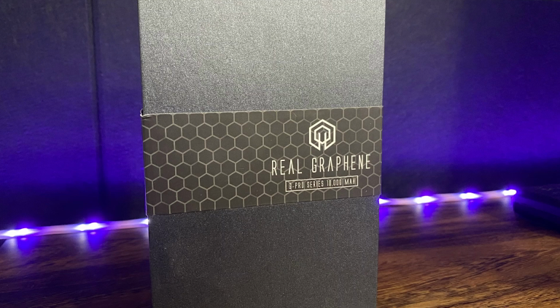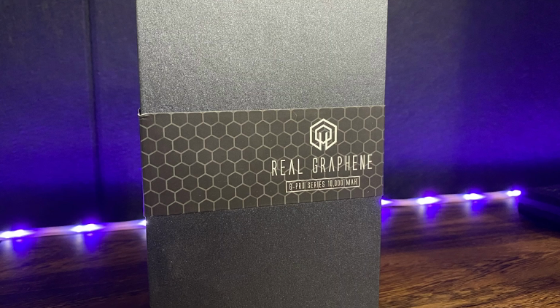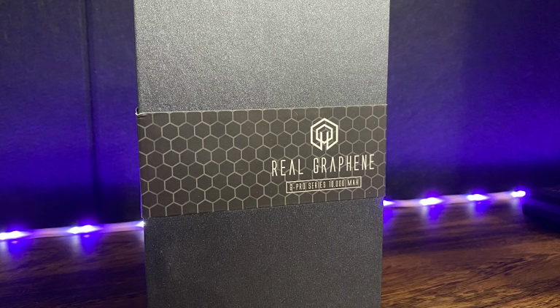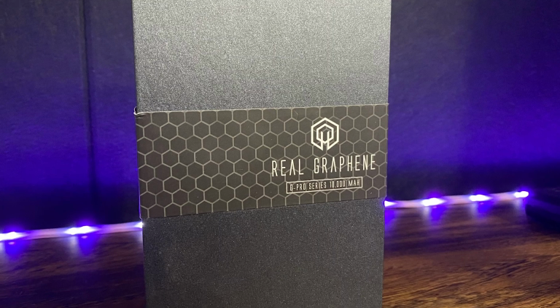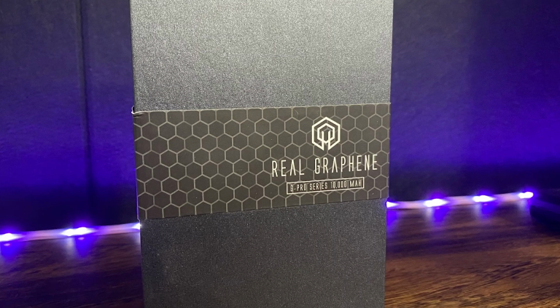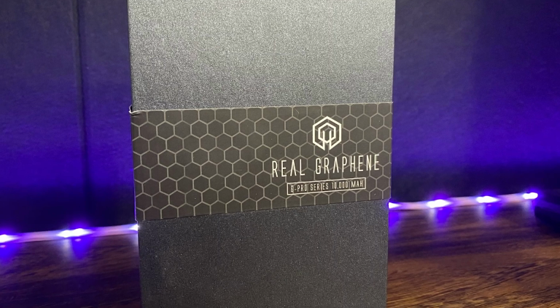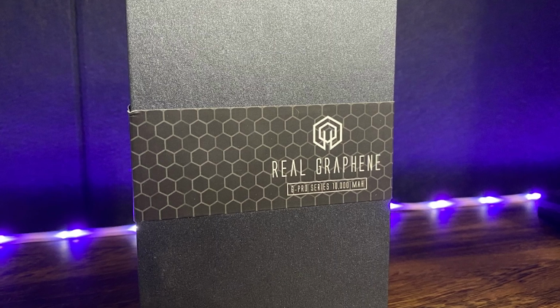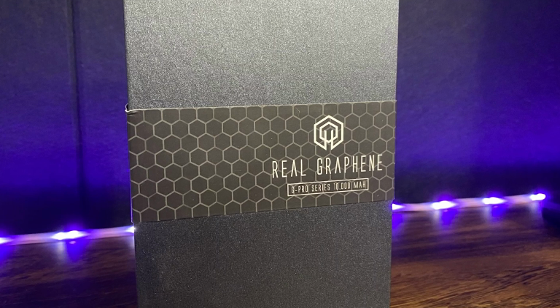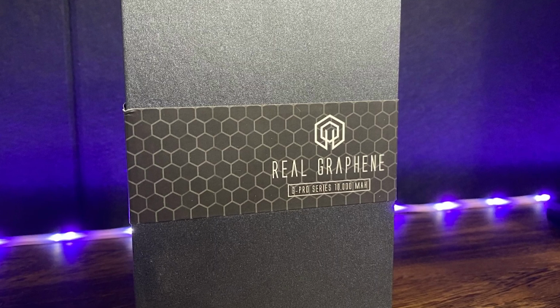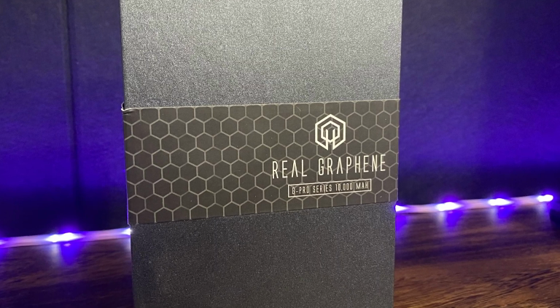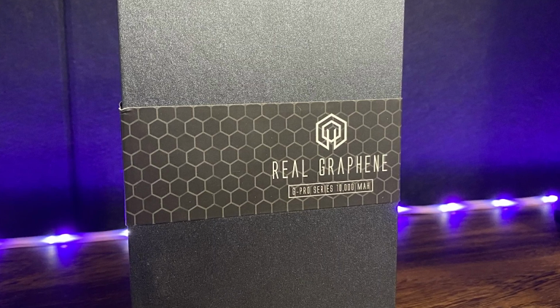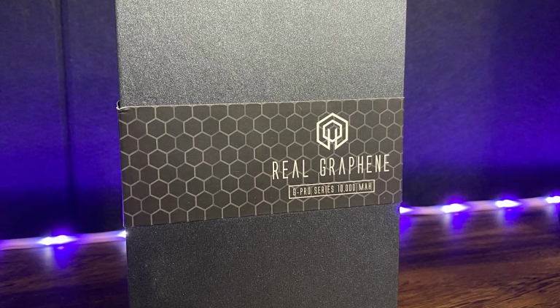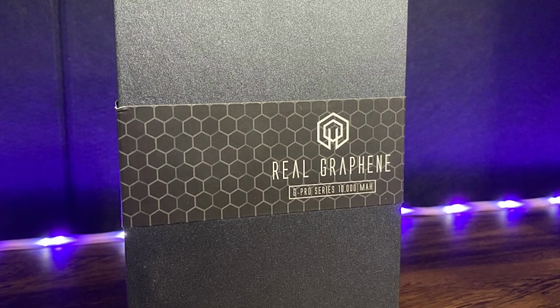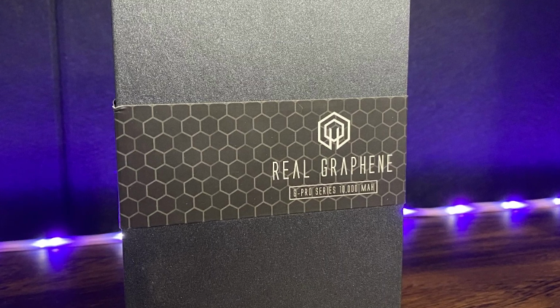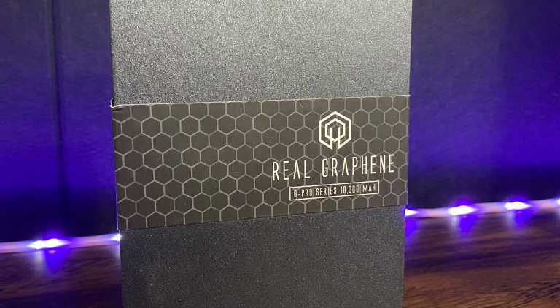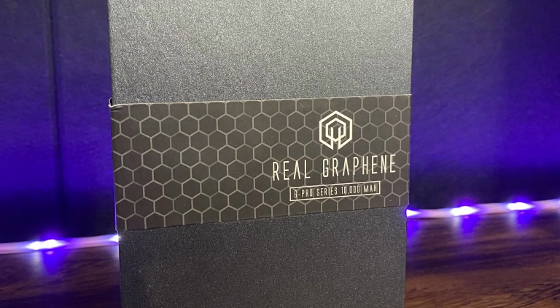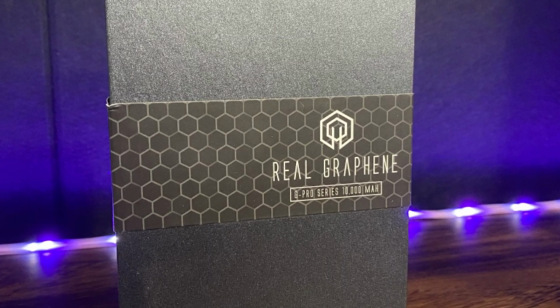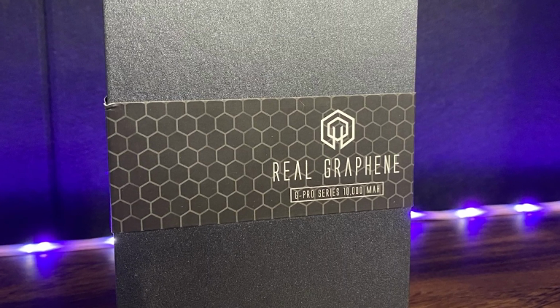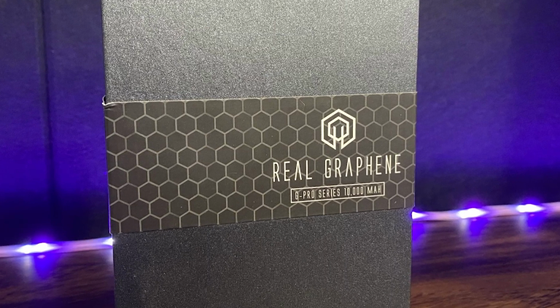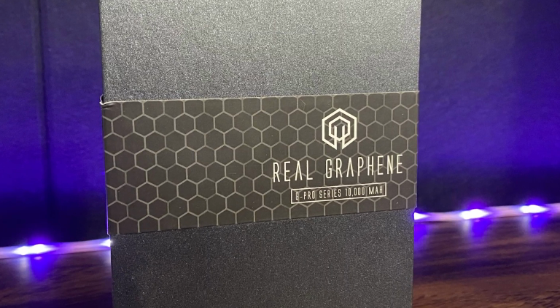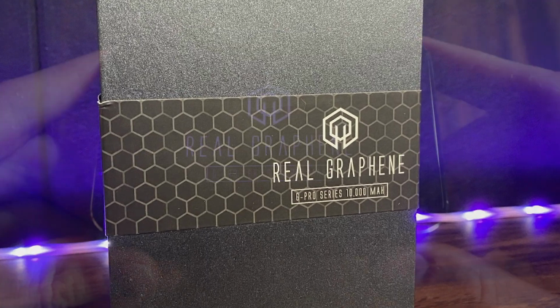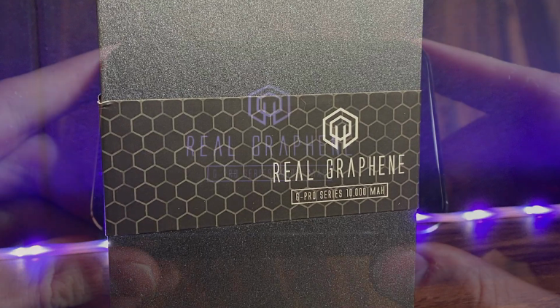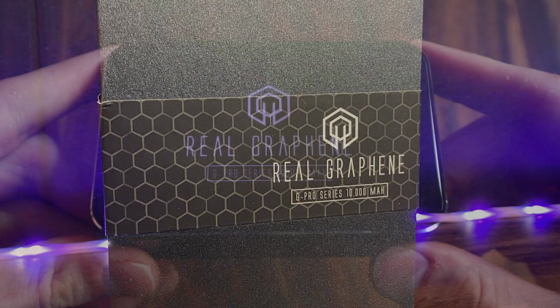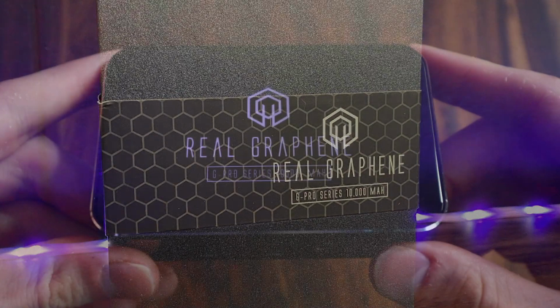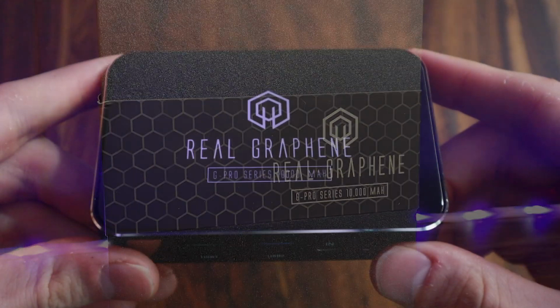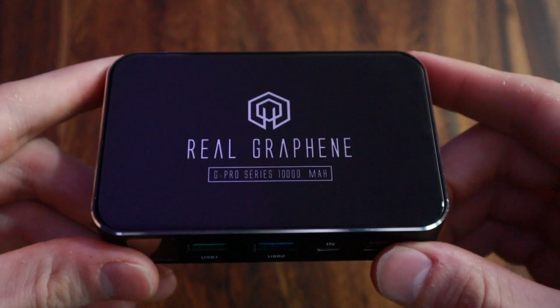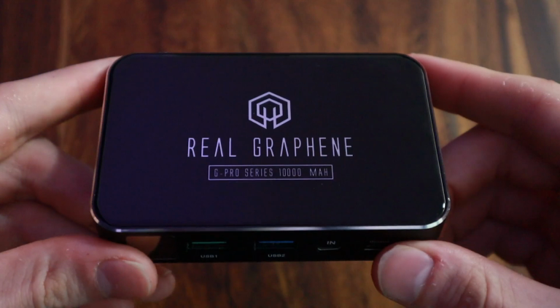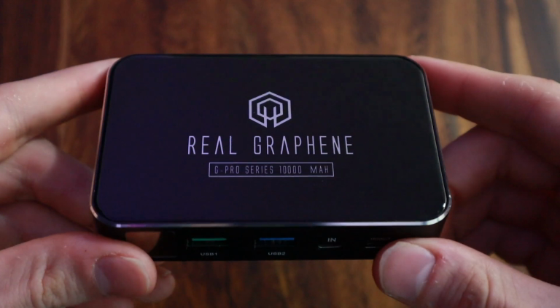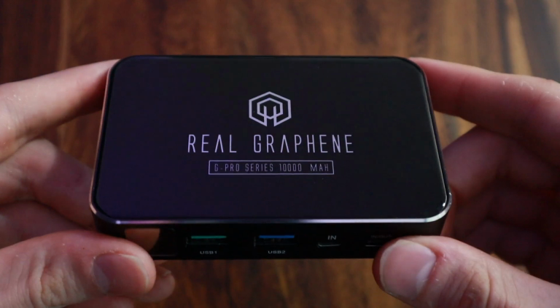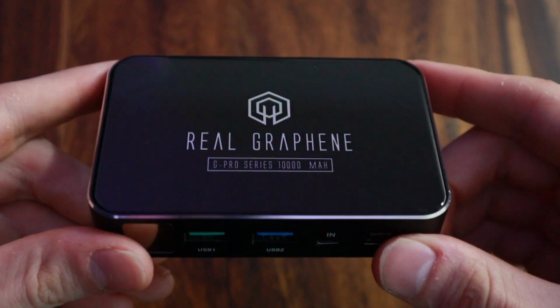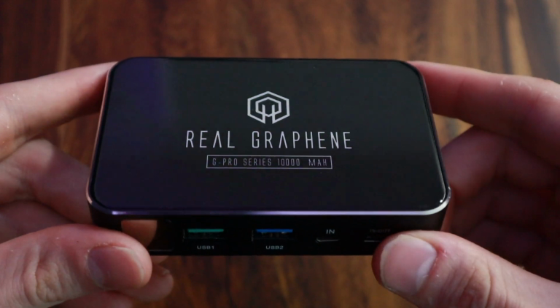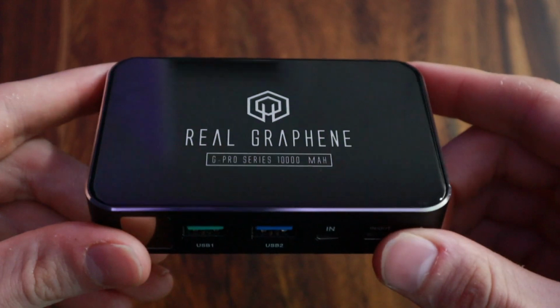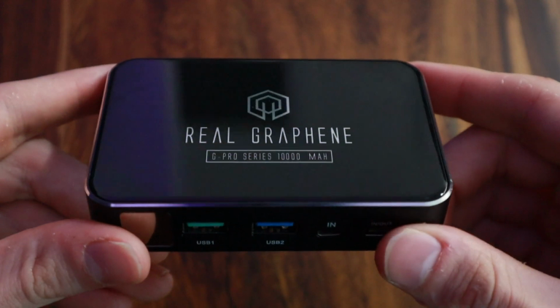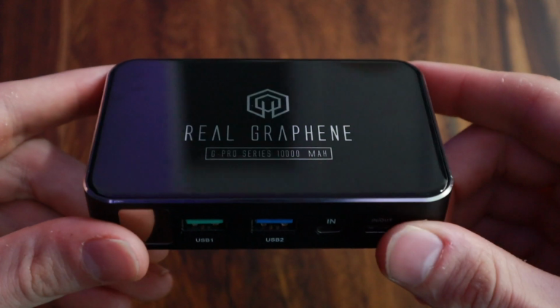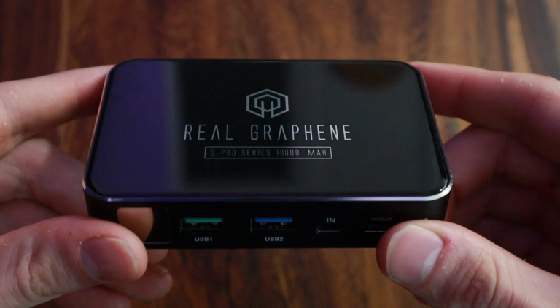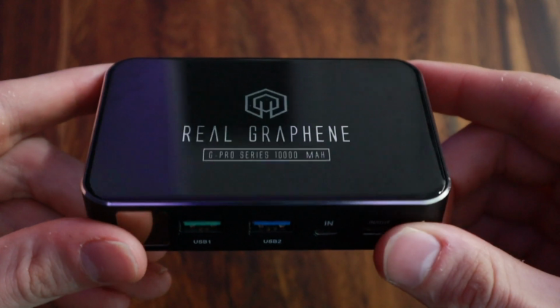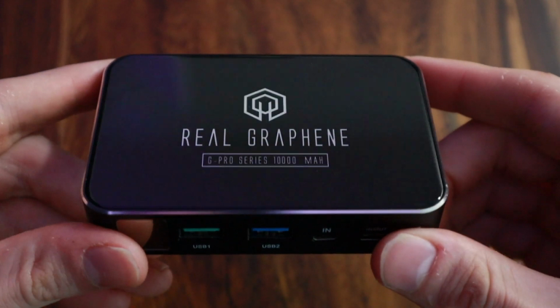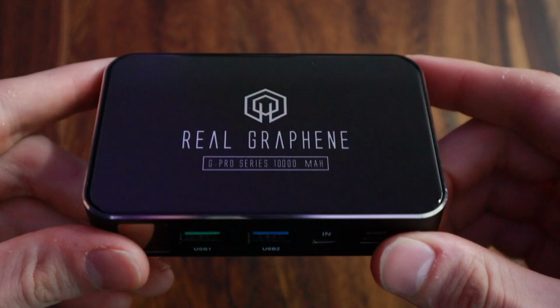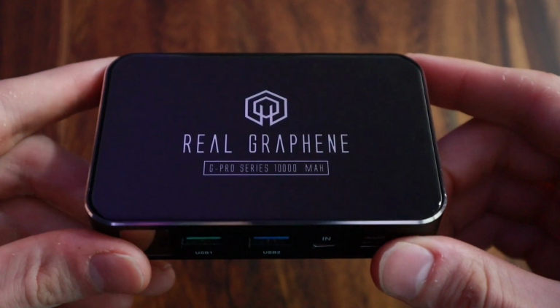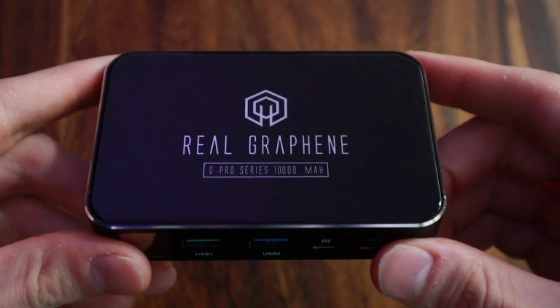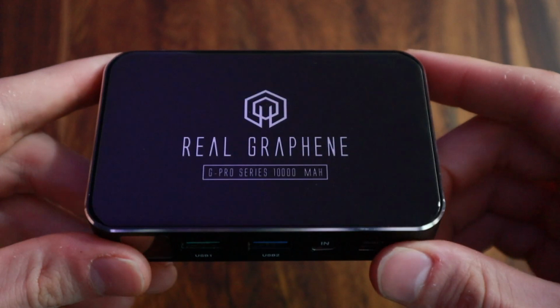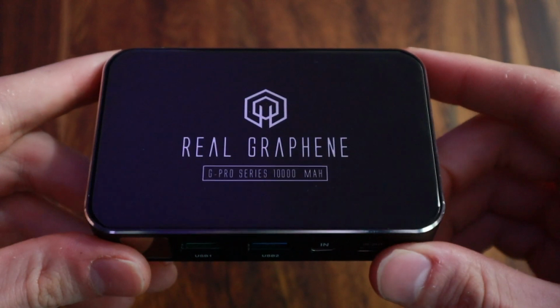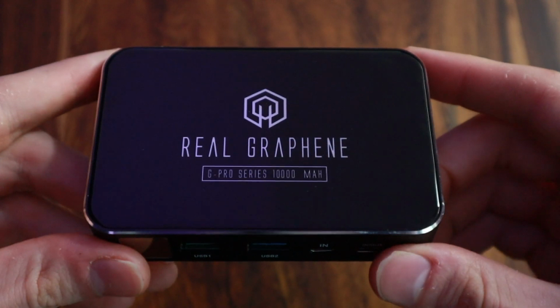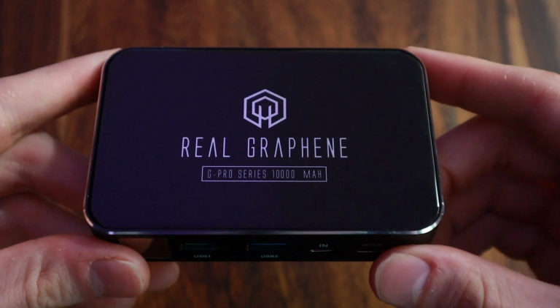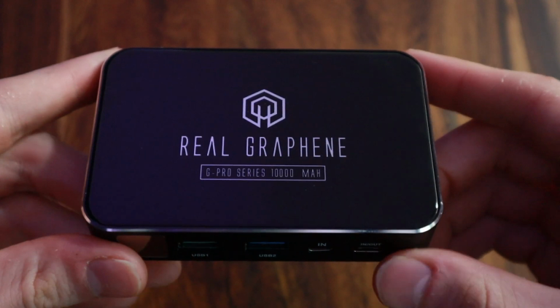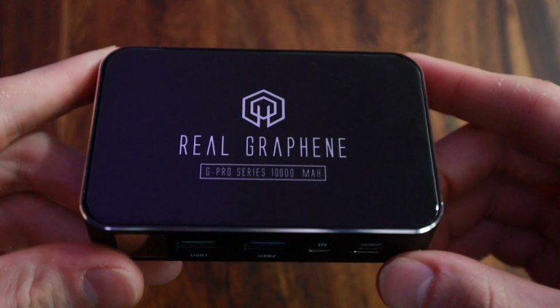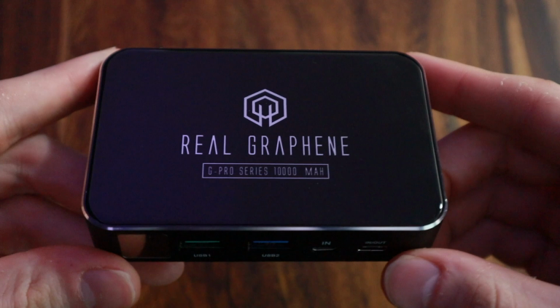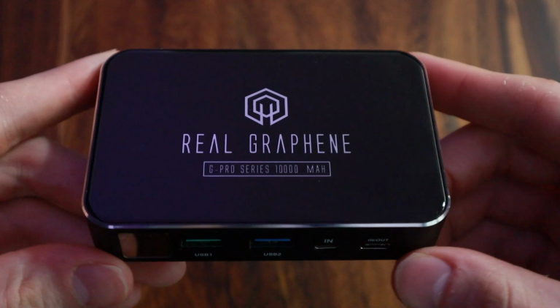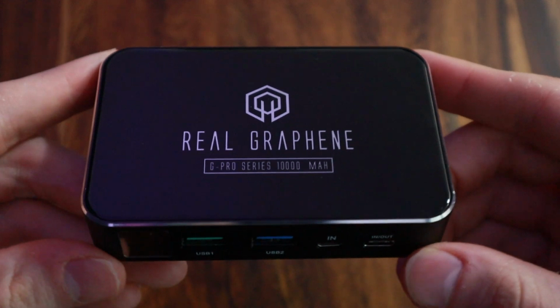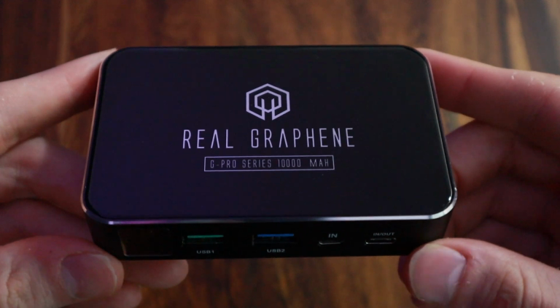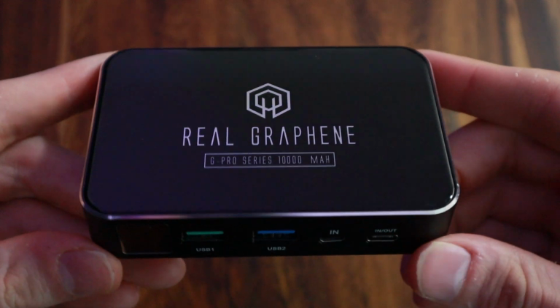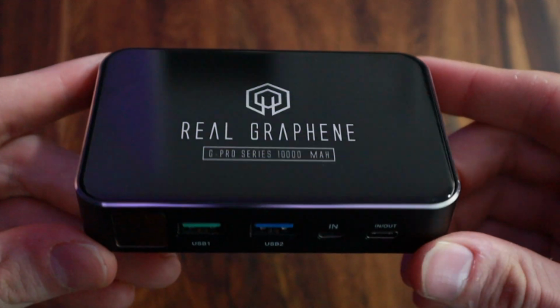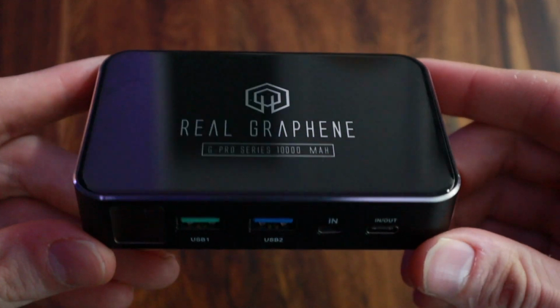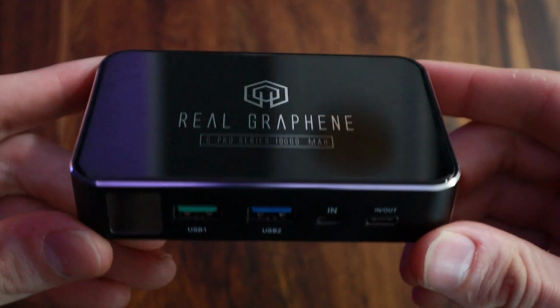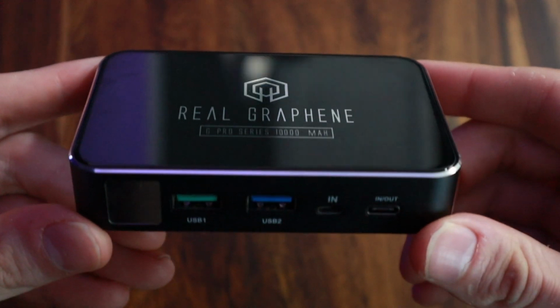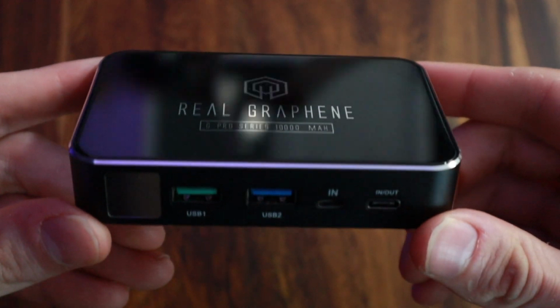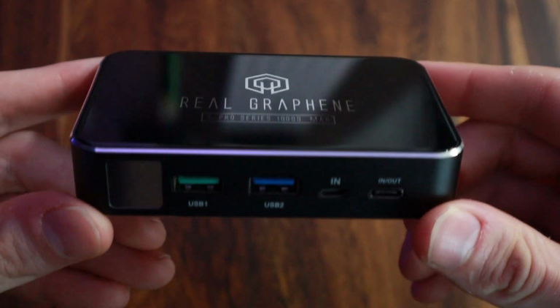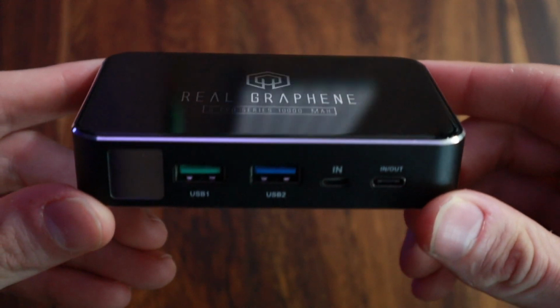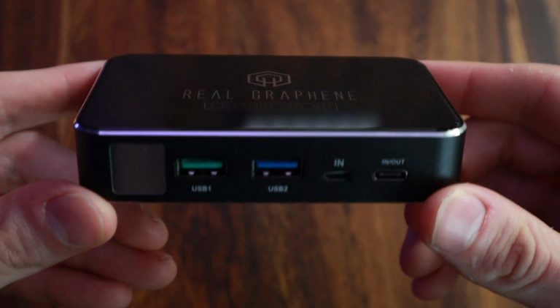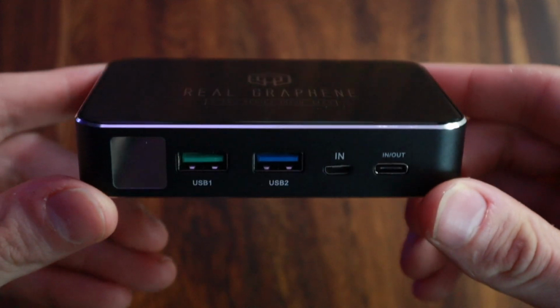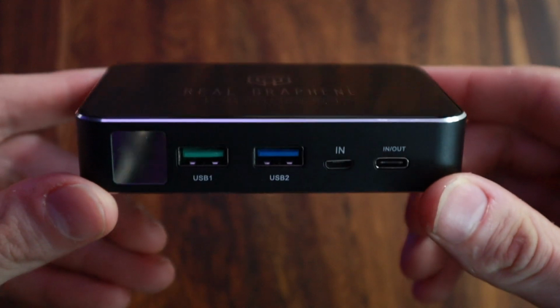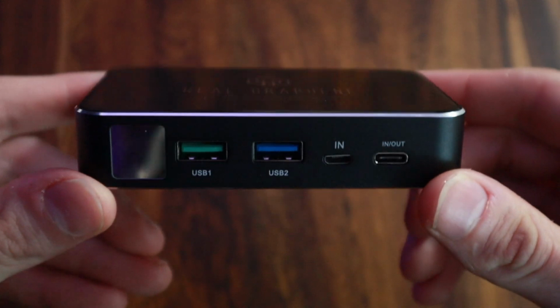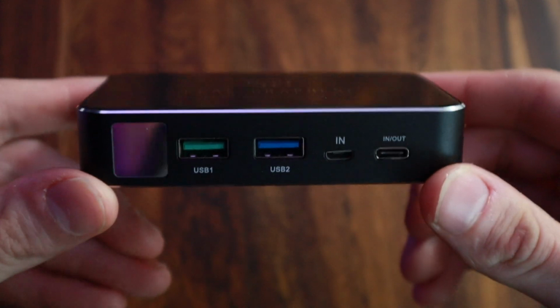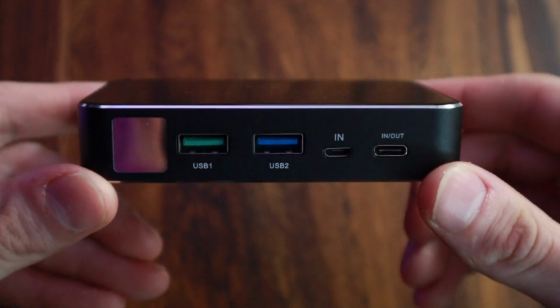If you're not familiar with the hype and possibilities for graphene, be sure to check out the video at the outro of this video.